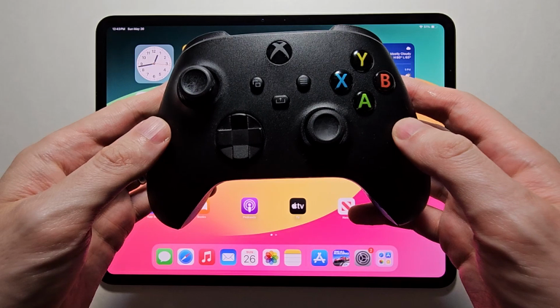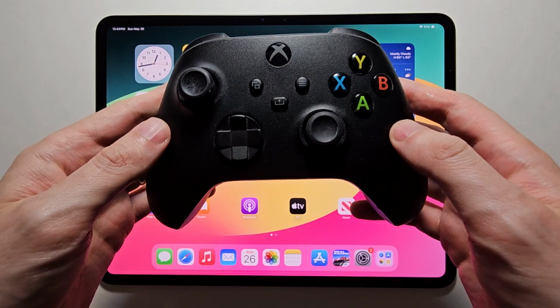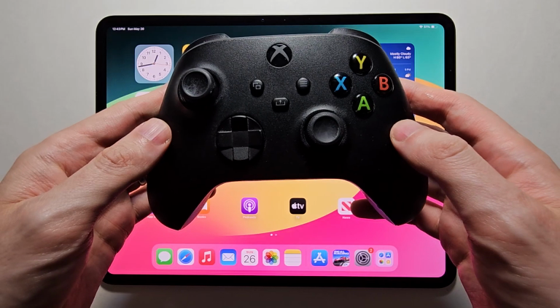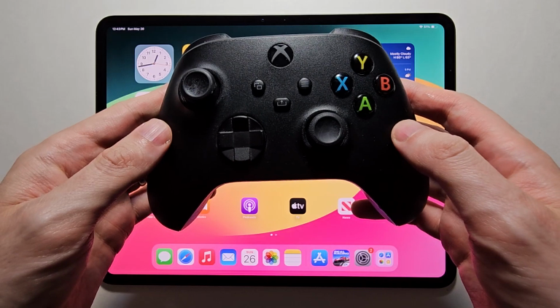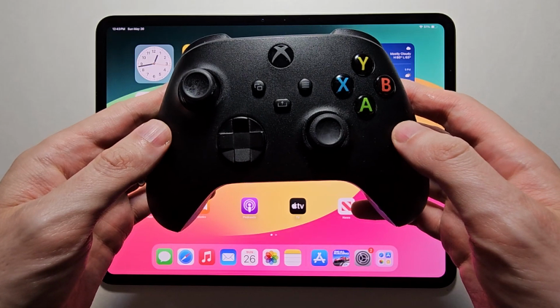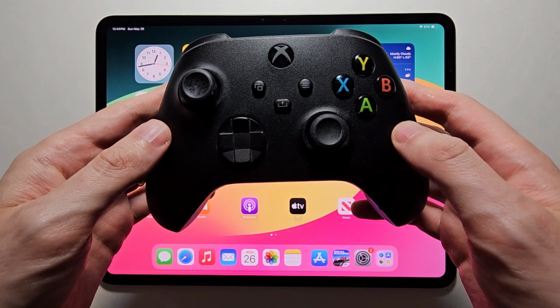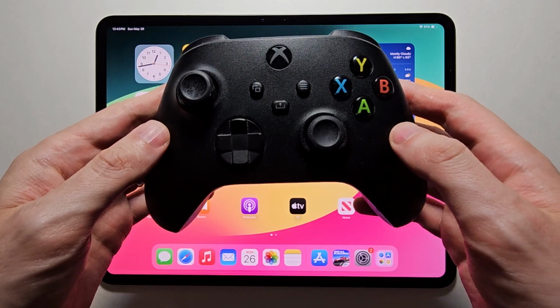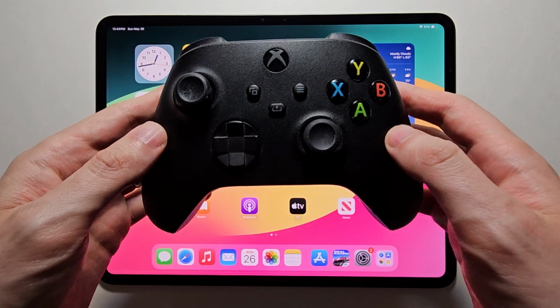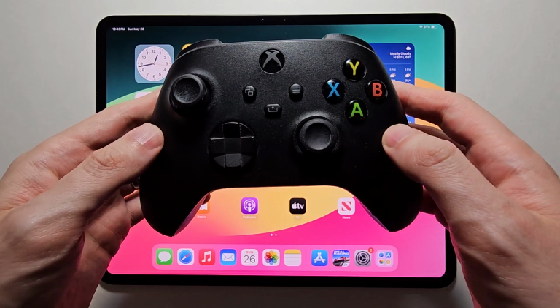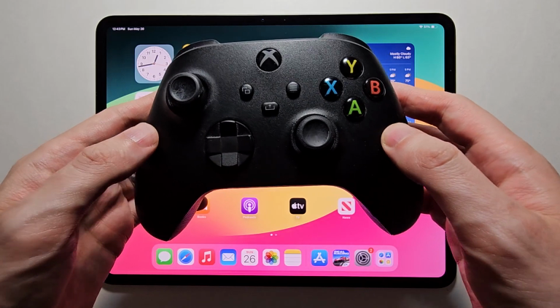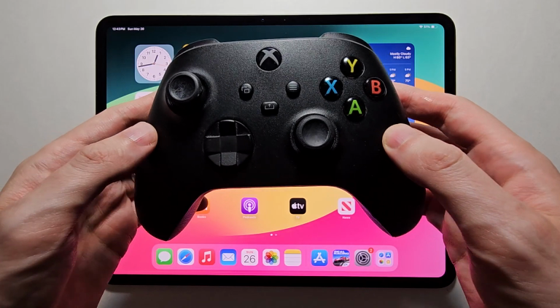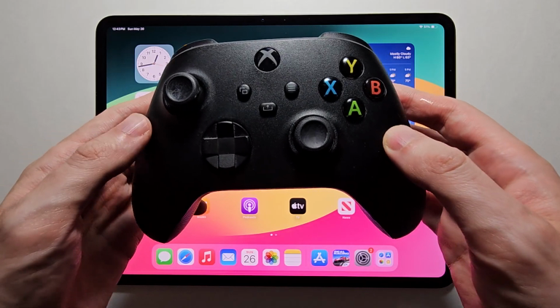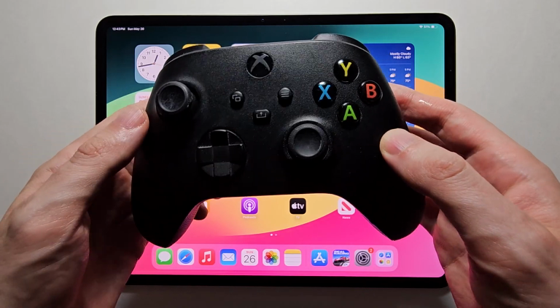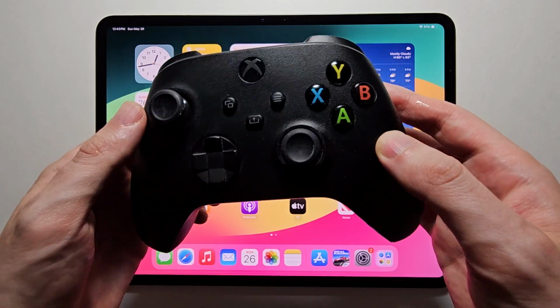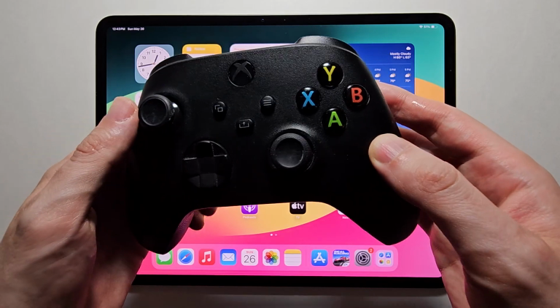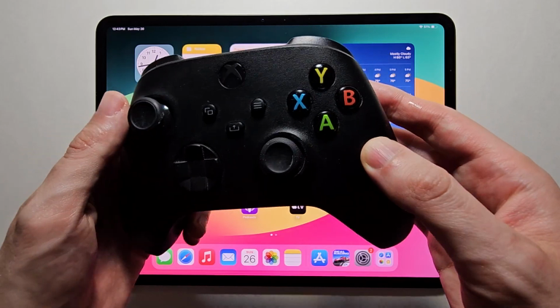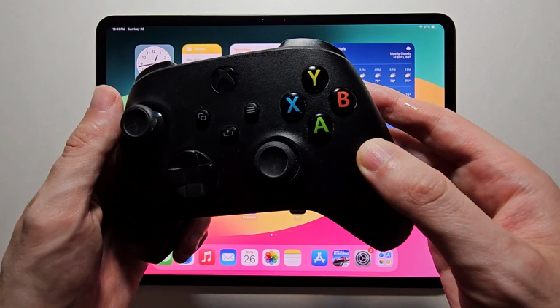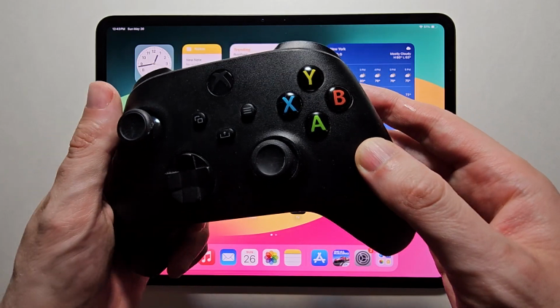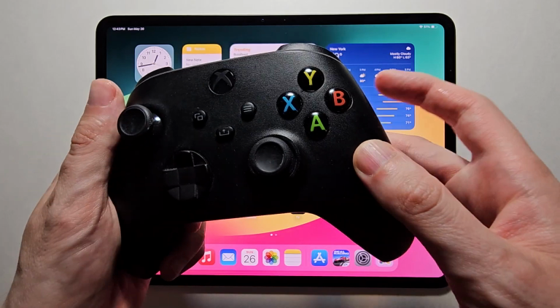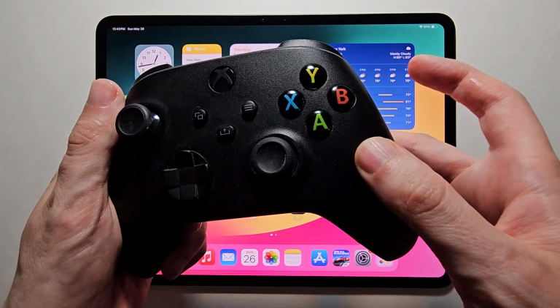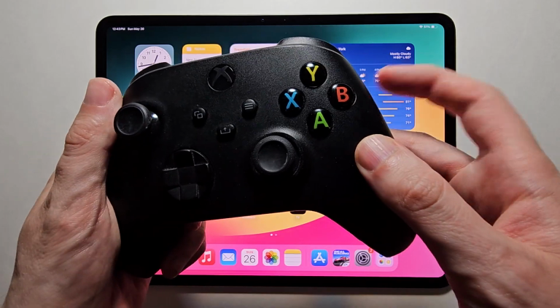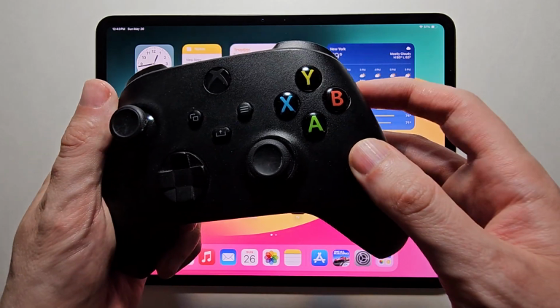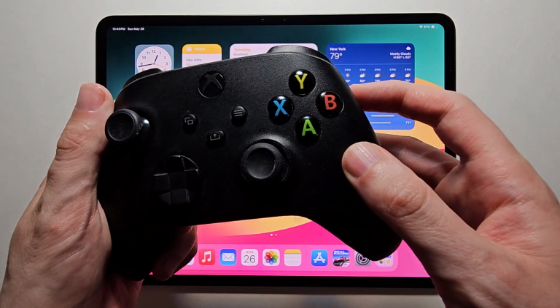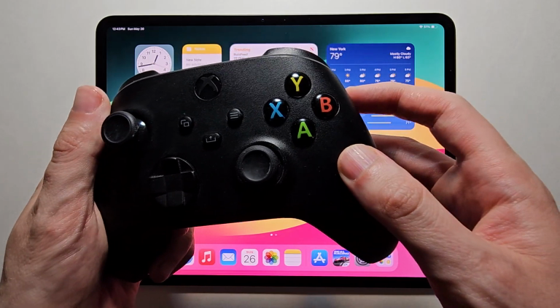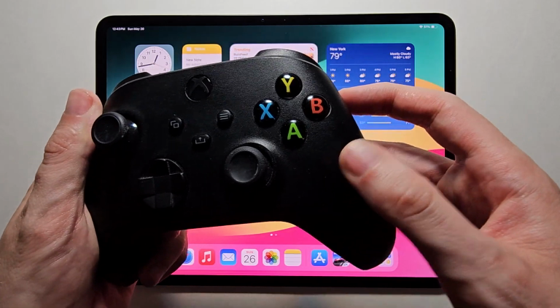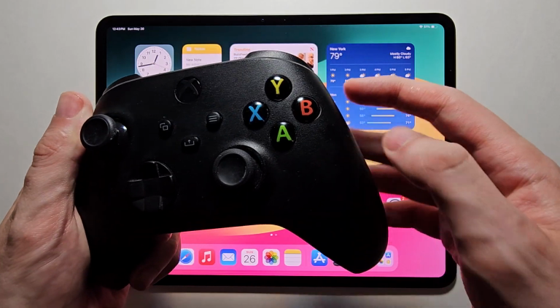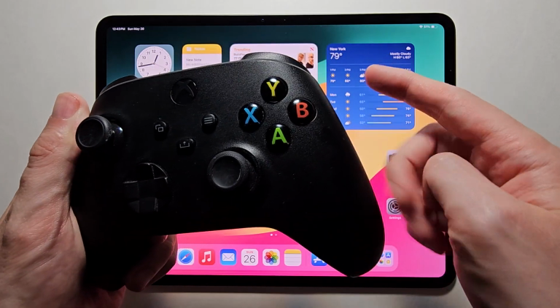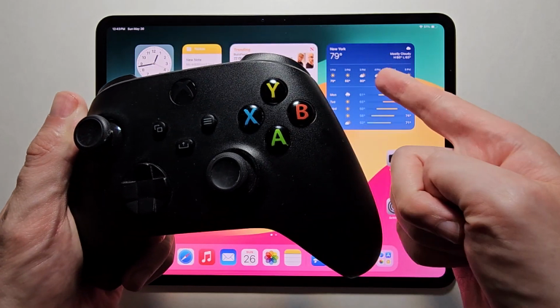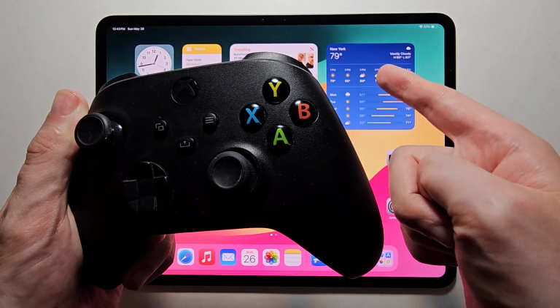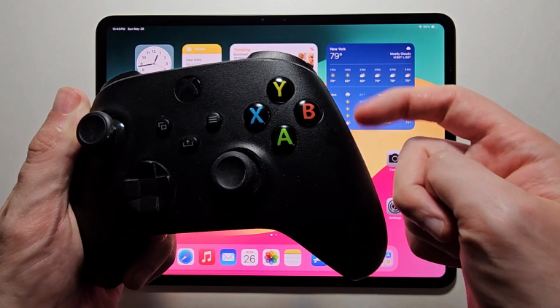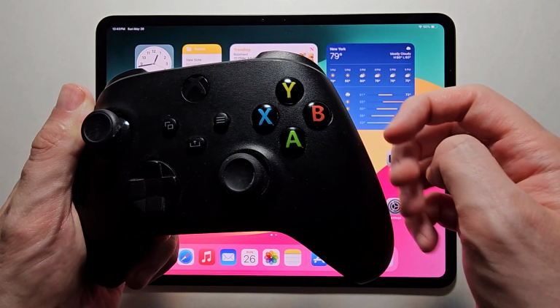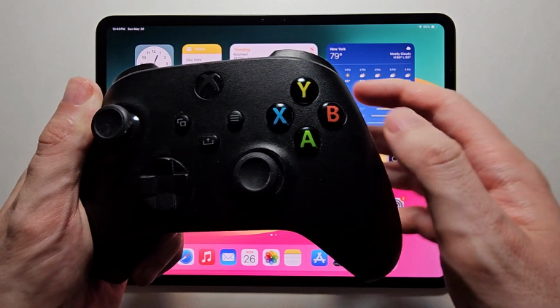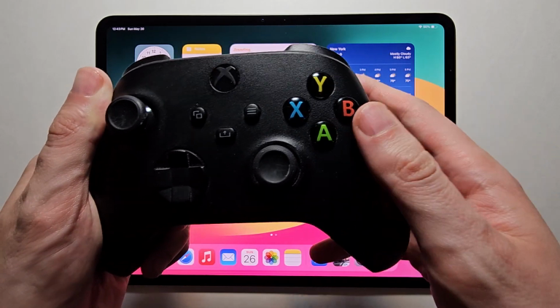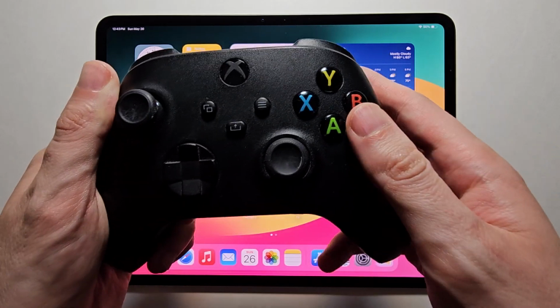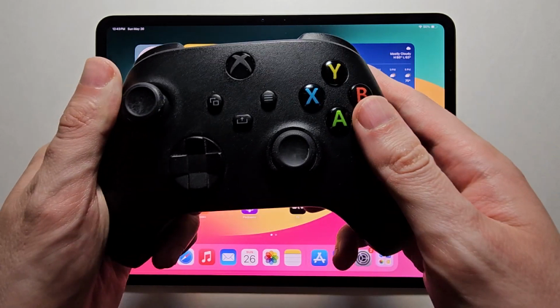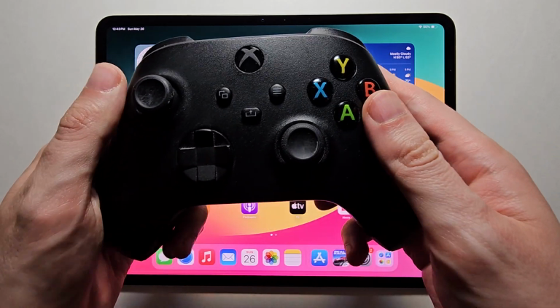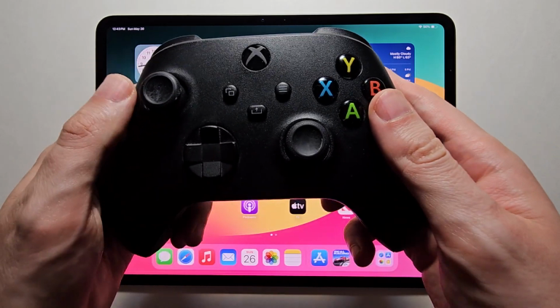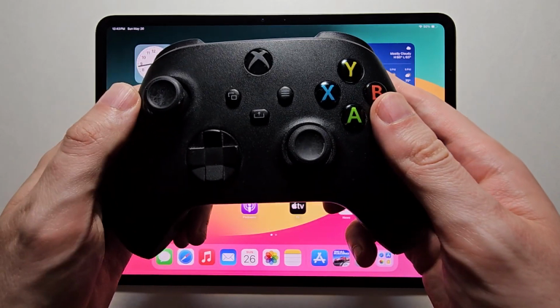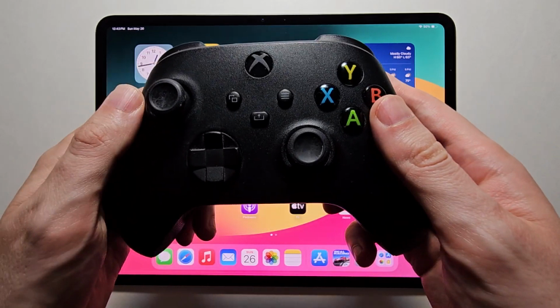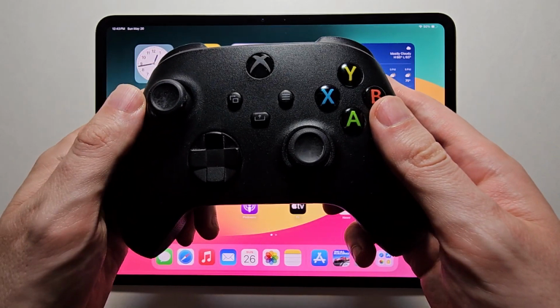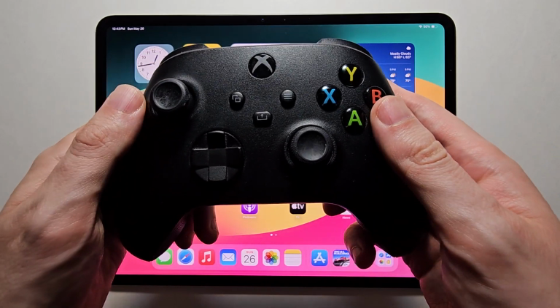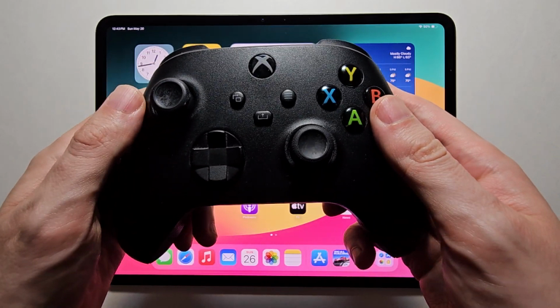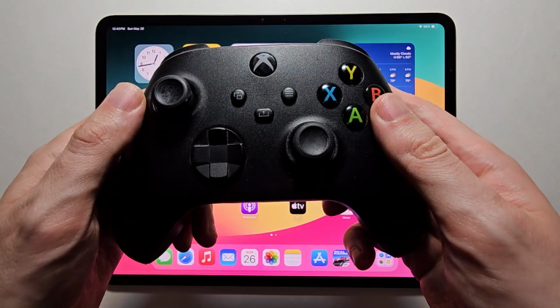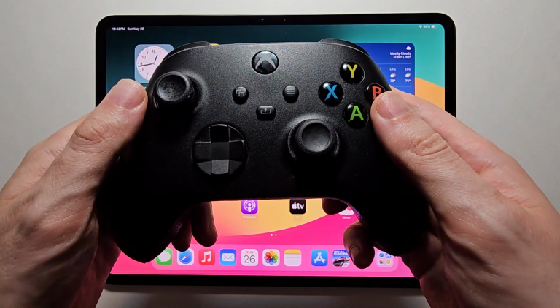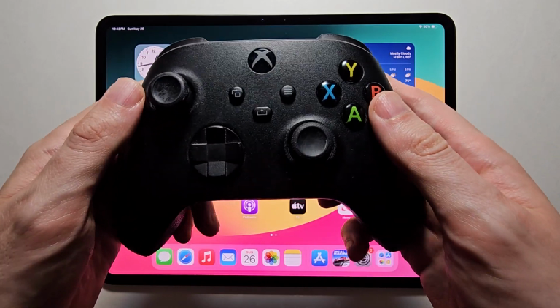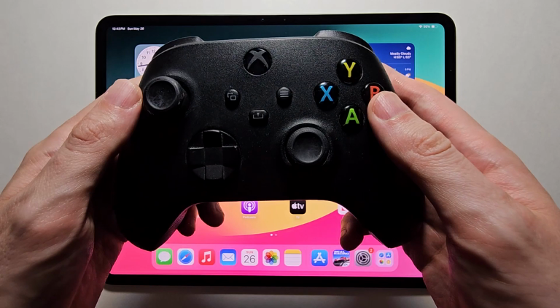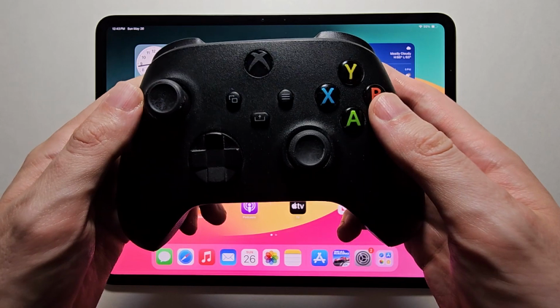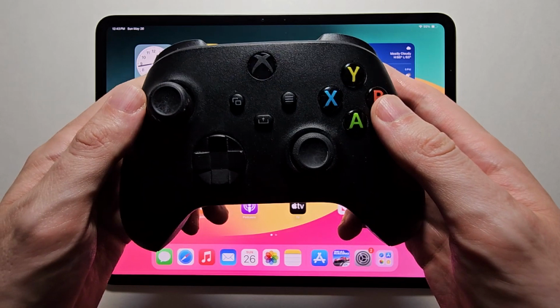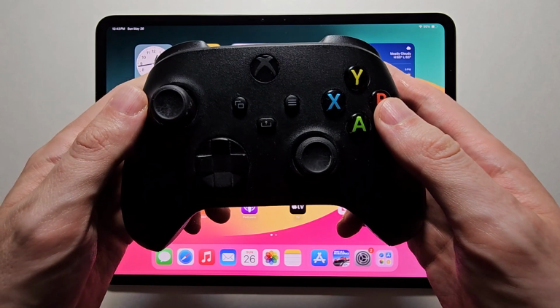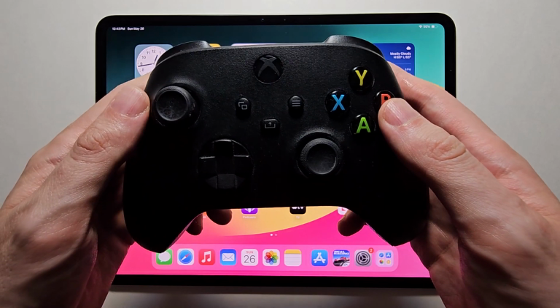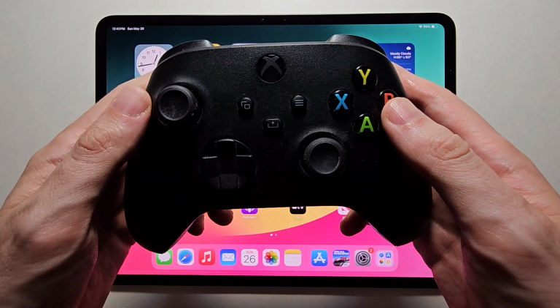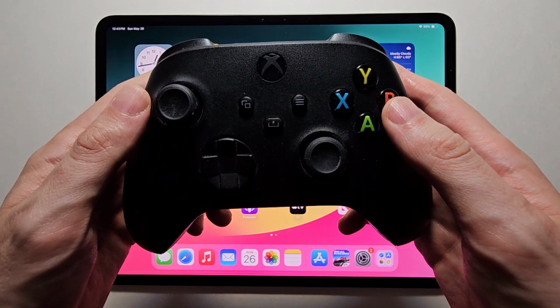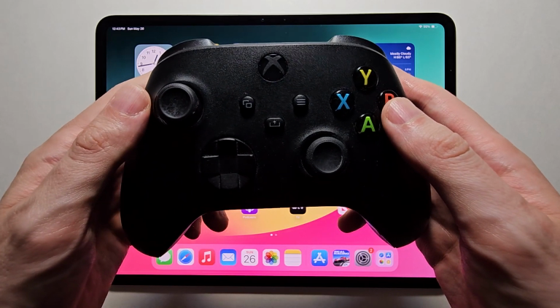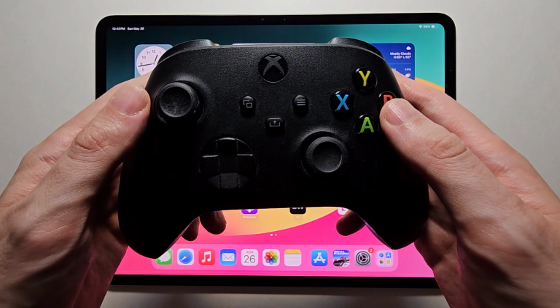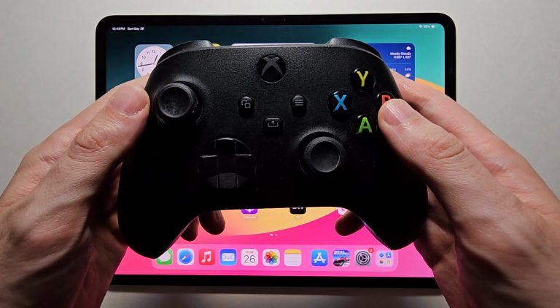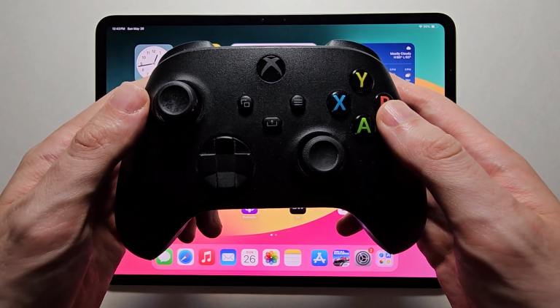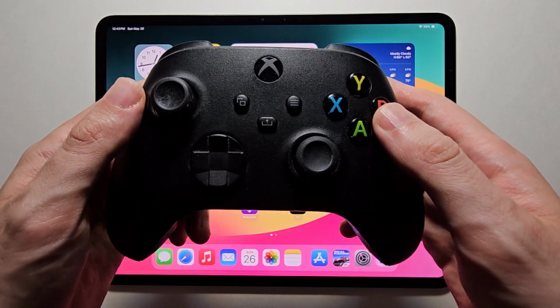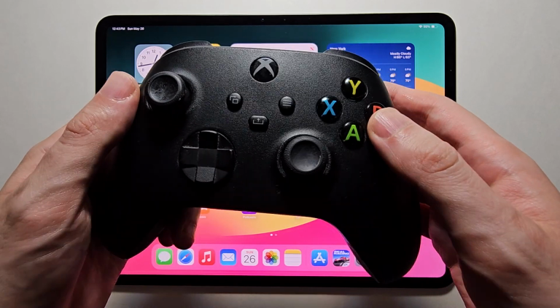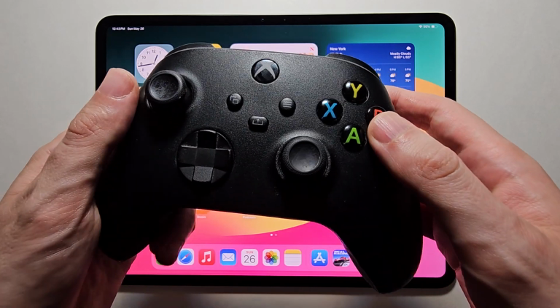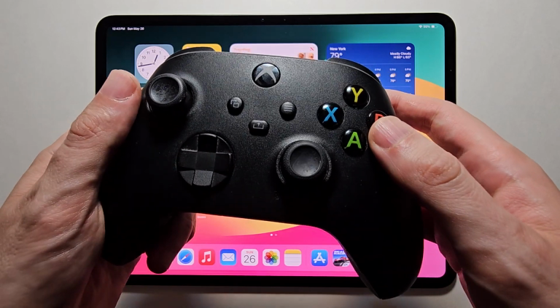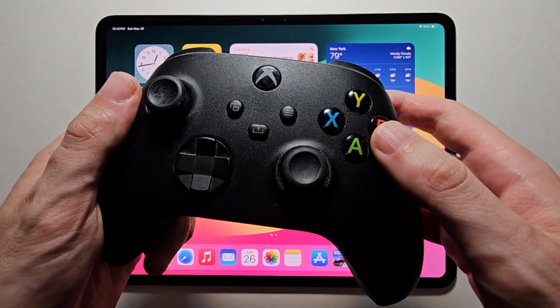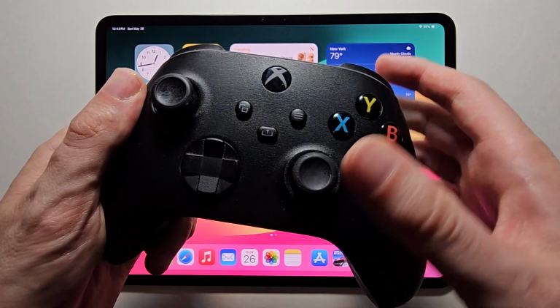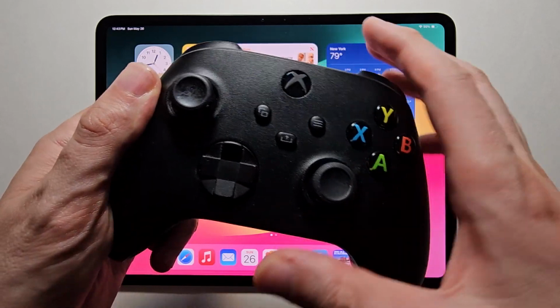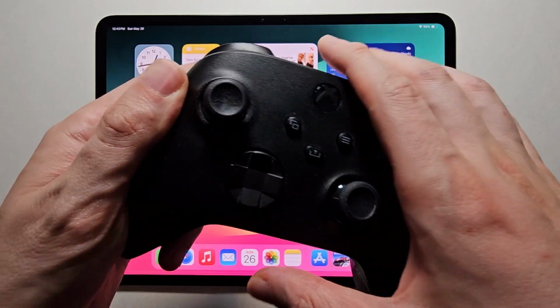Alright guys, so I'm sure you want to connect your Xbox controller to your iPad. It's pretty simple and there's only one way to do it.